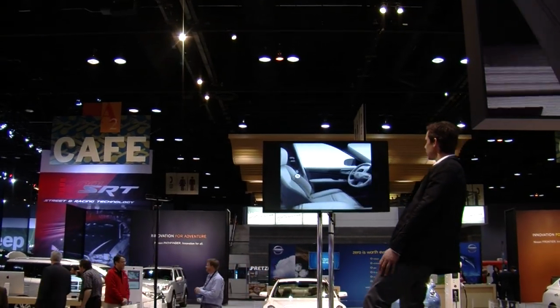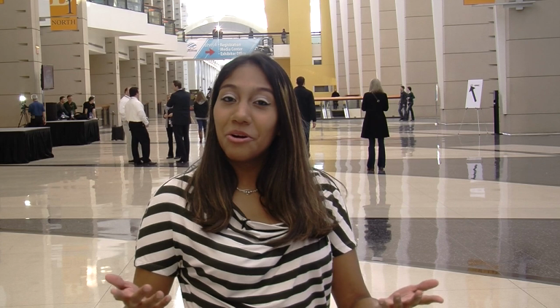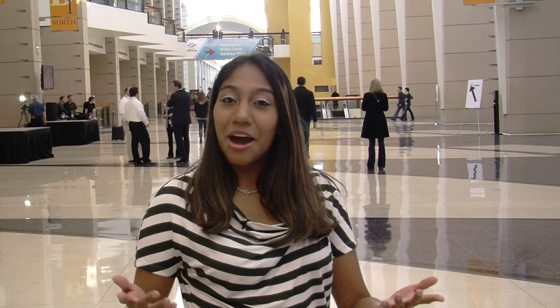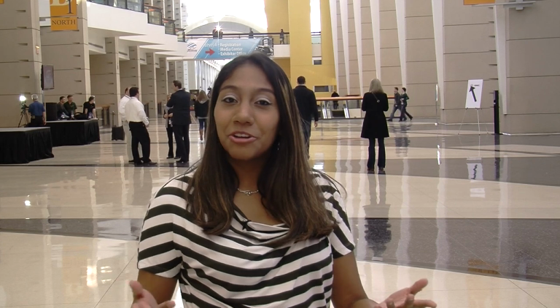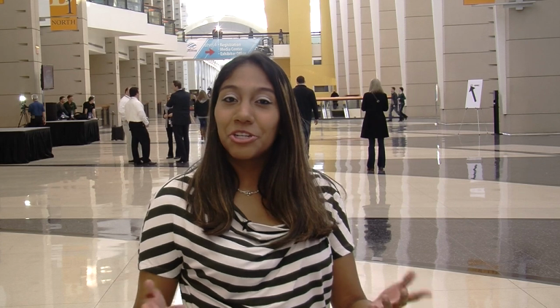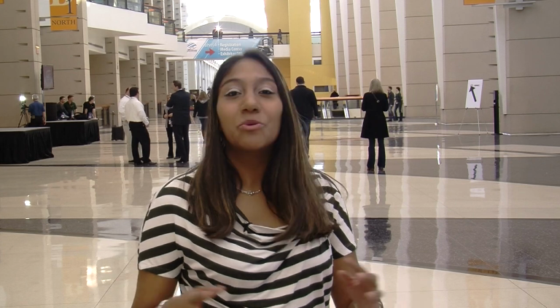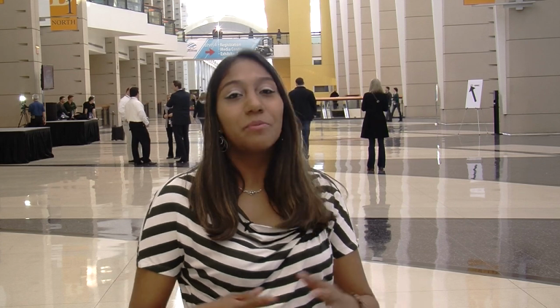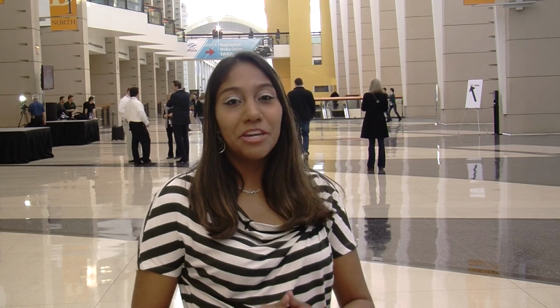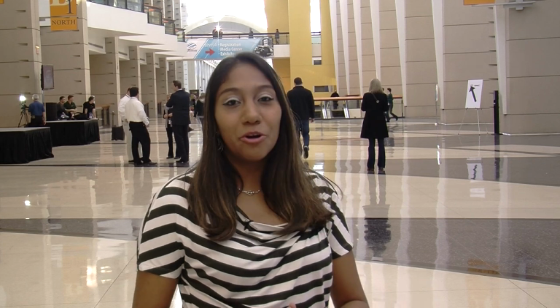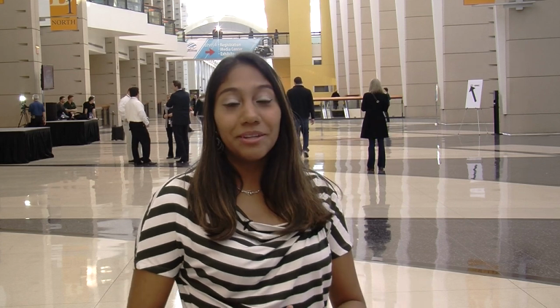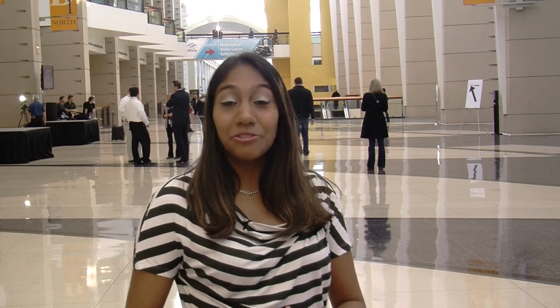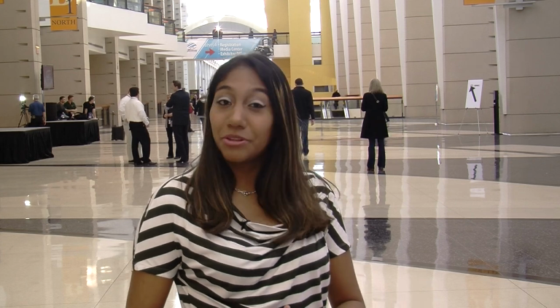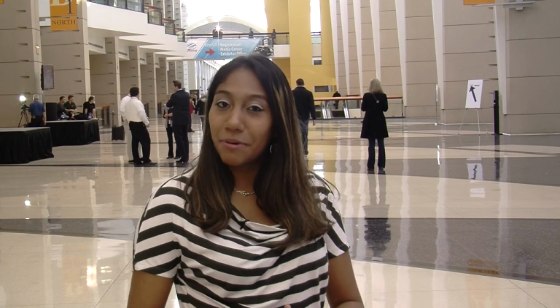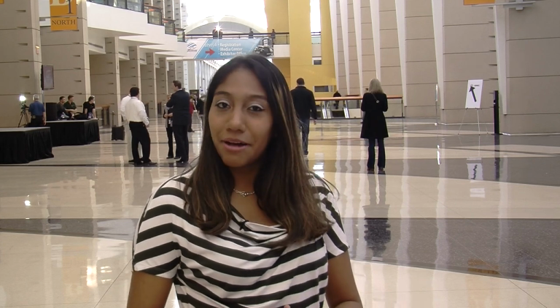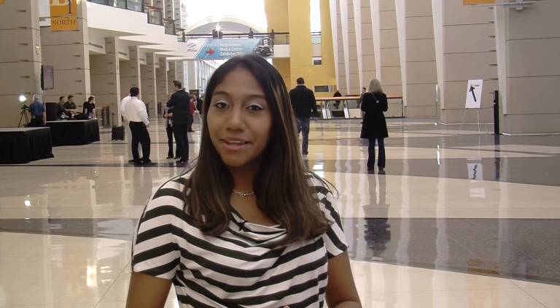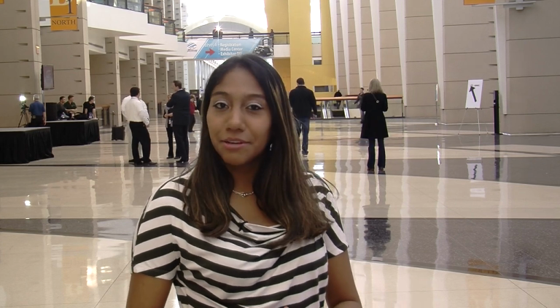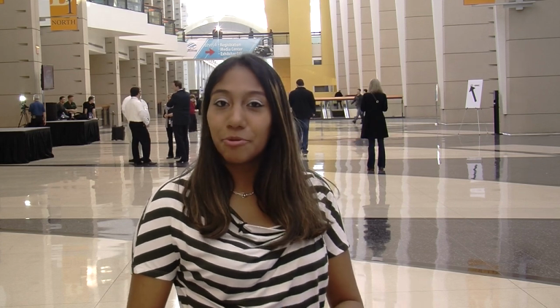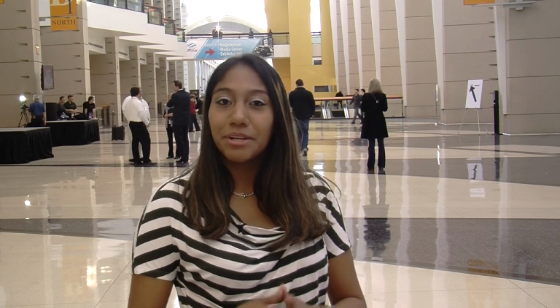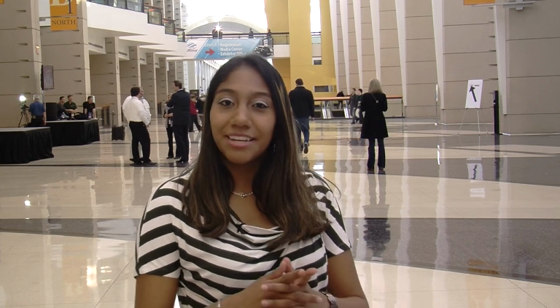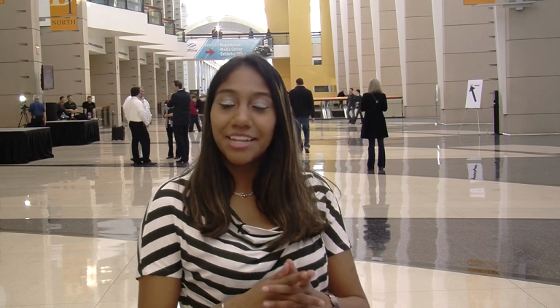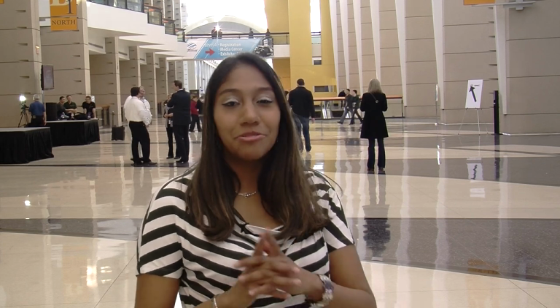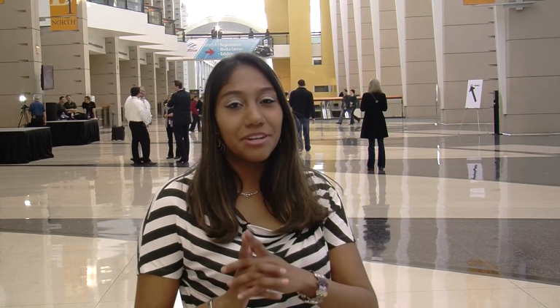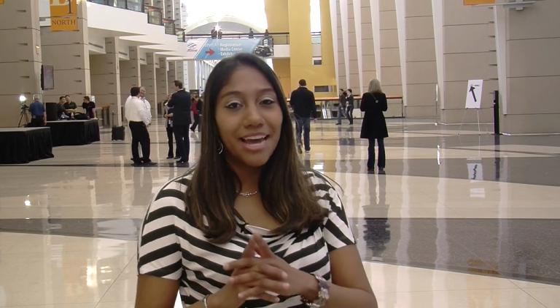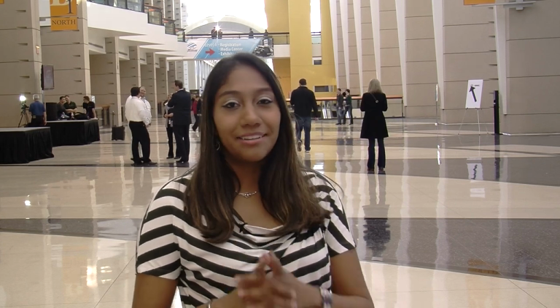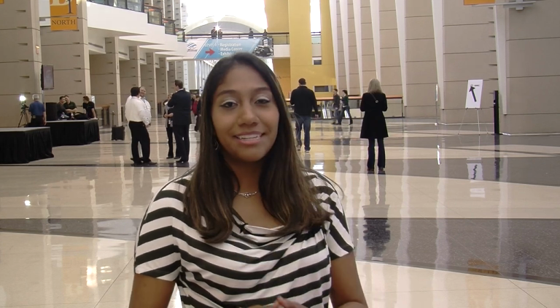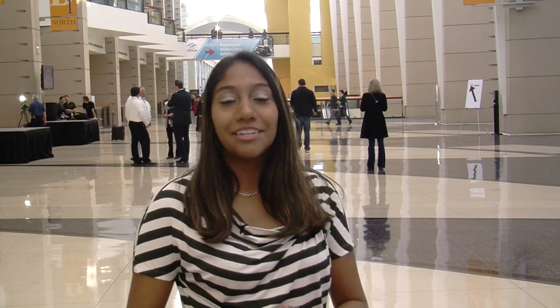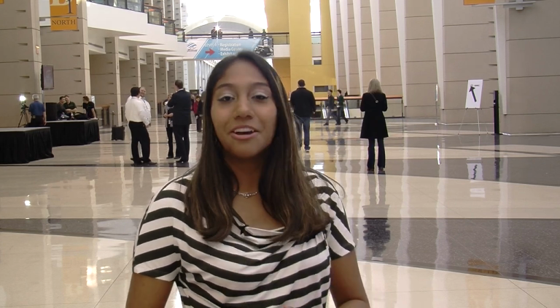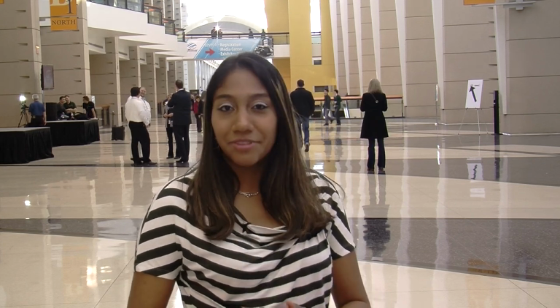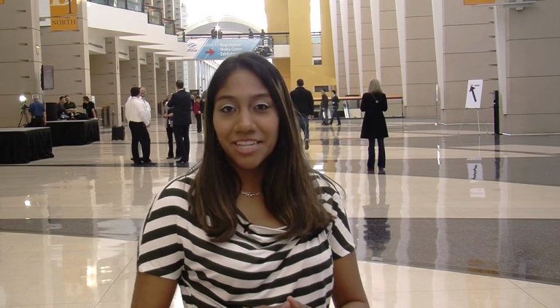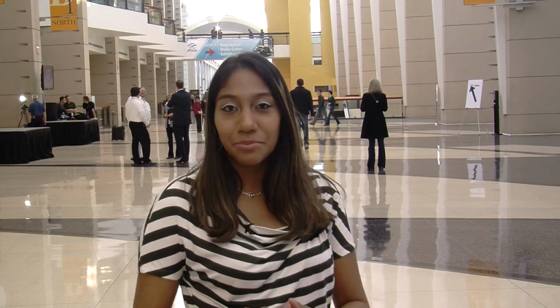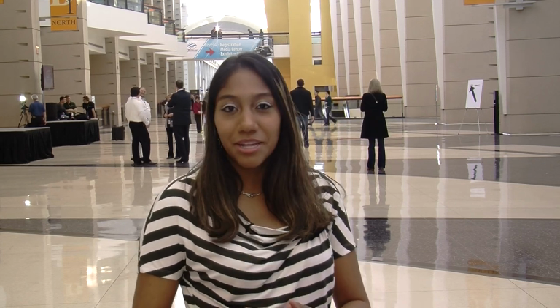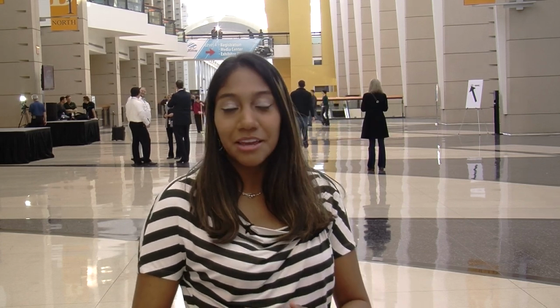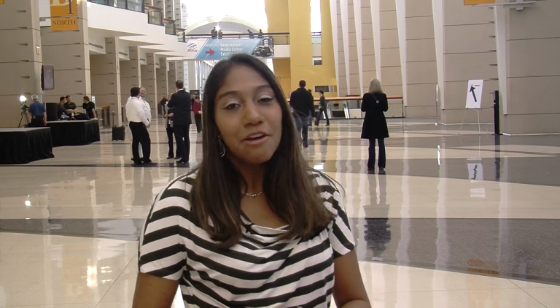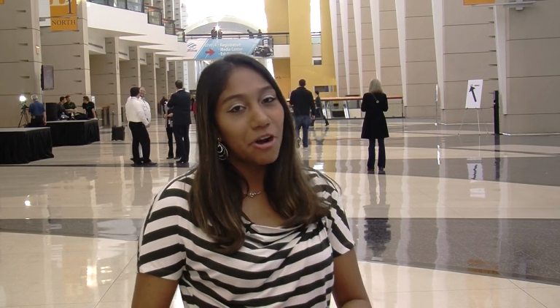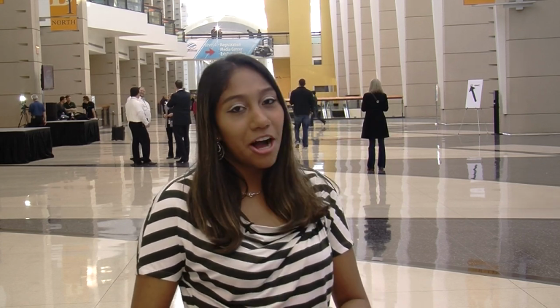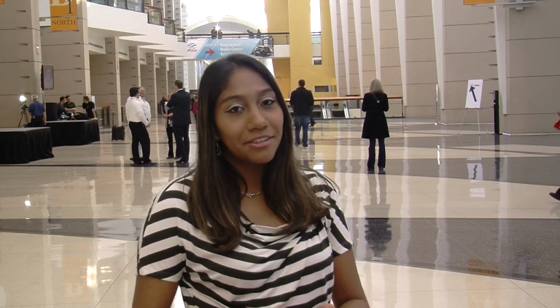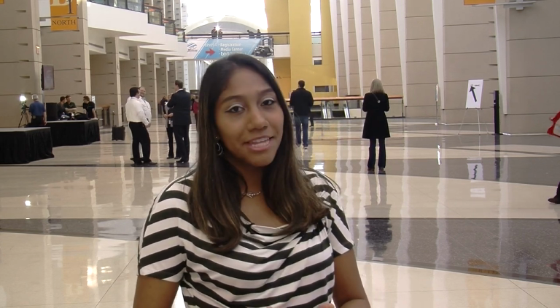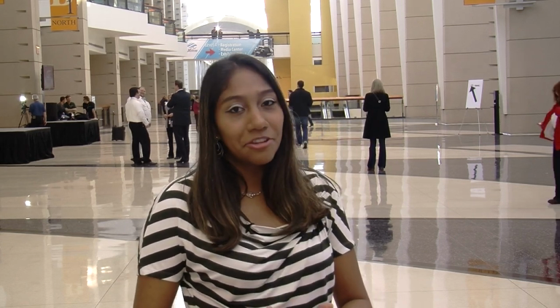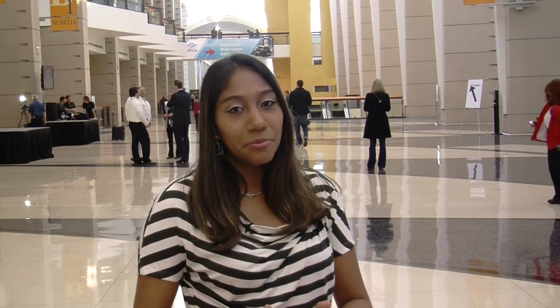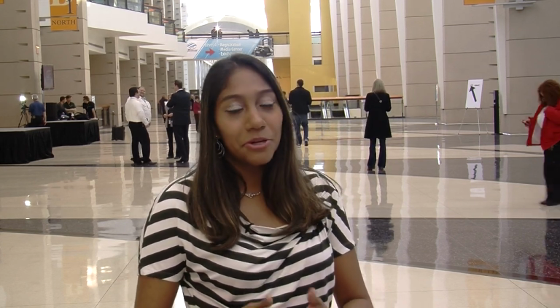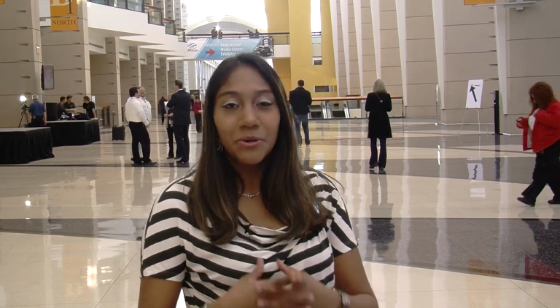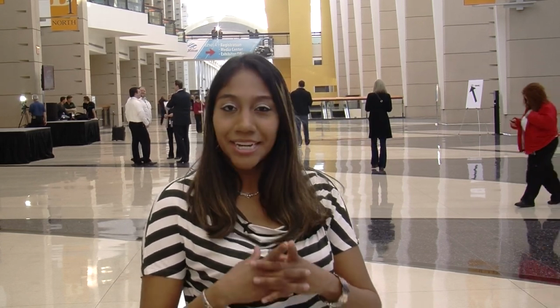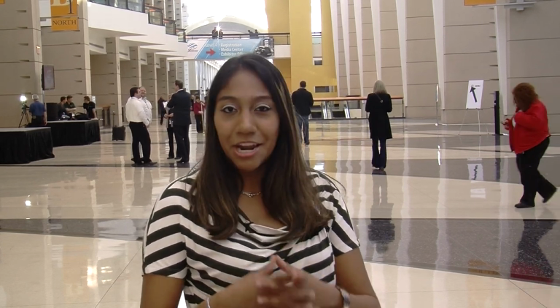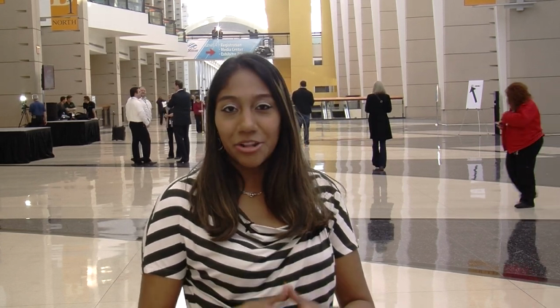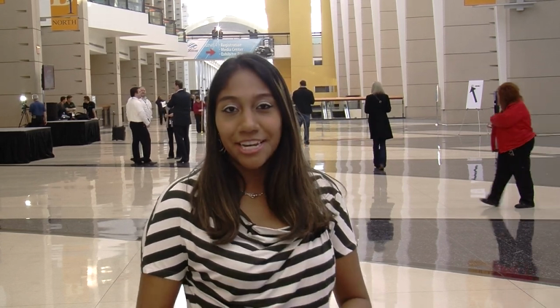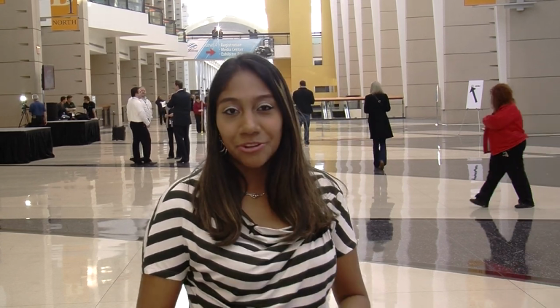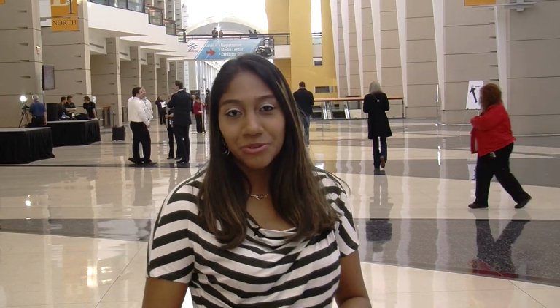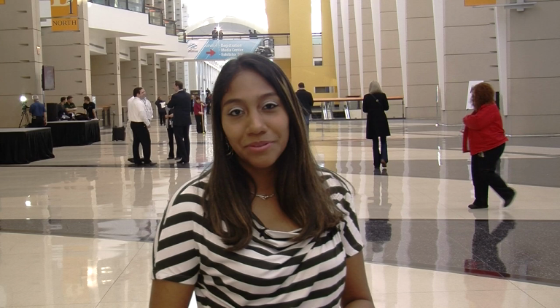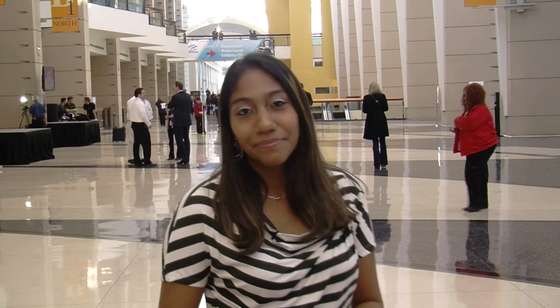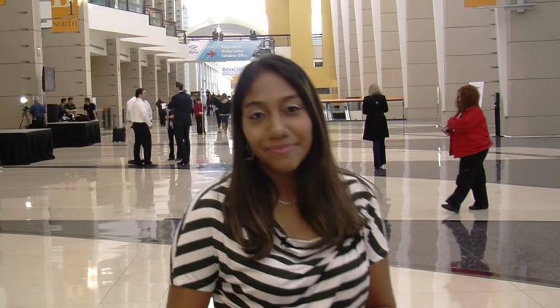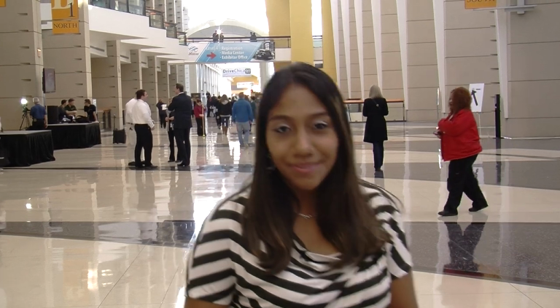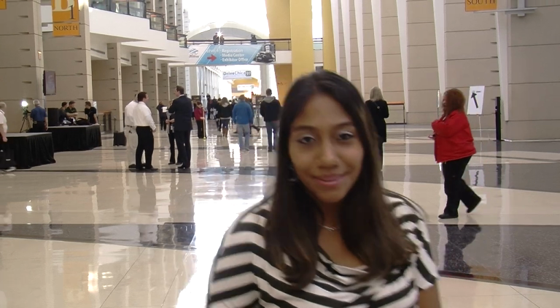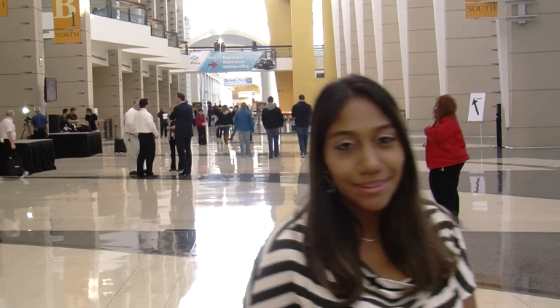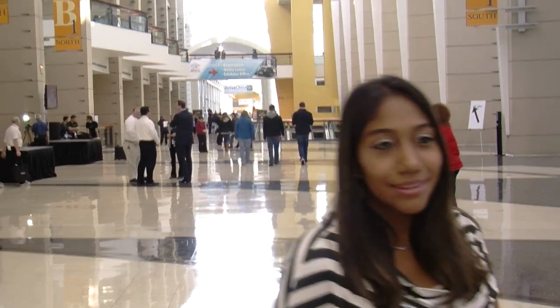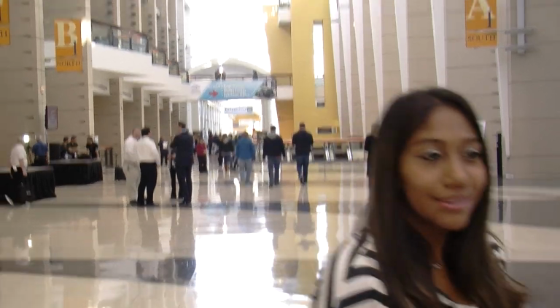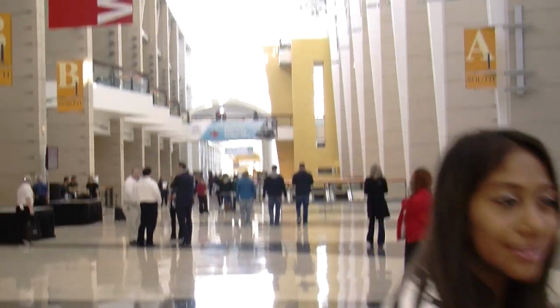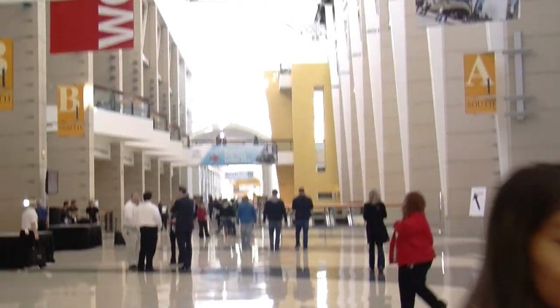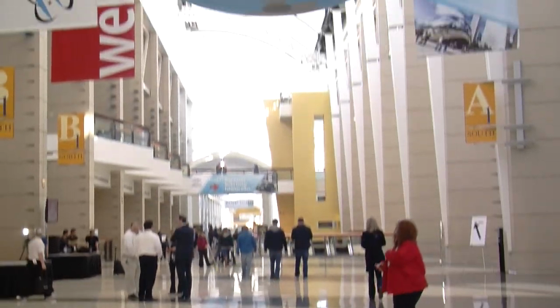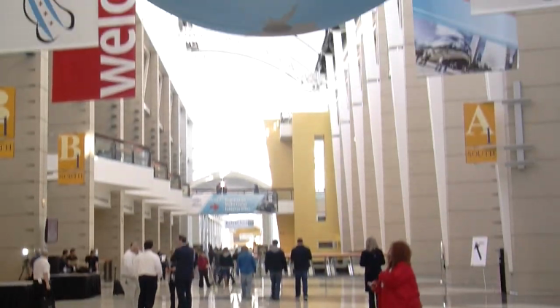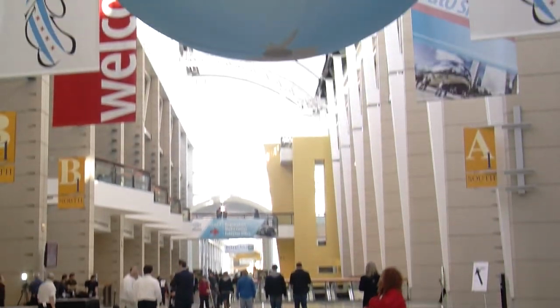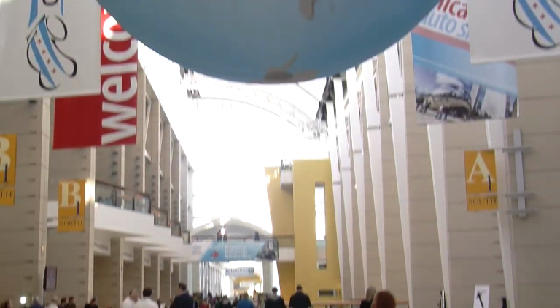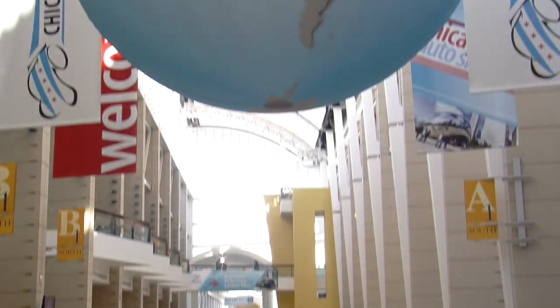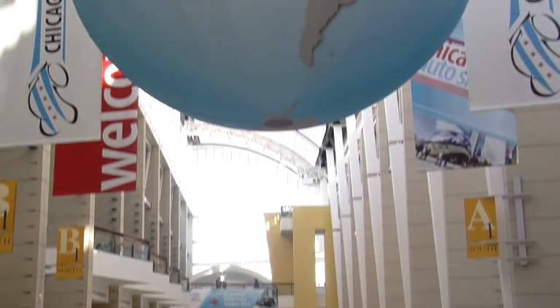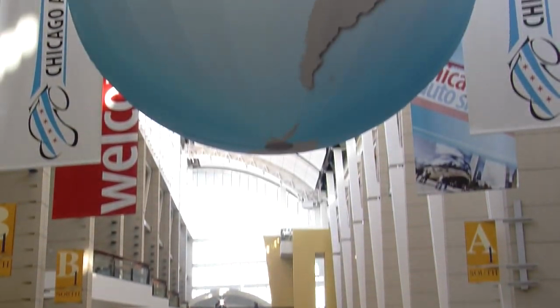The Auto Show will be open to the public from the 10th to the 19th of this month. For Occidental View, I'm Carolina Cruz. Take care.